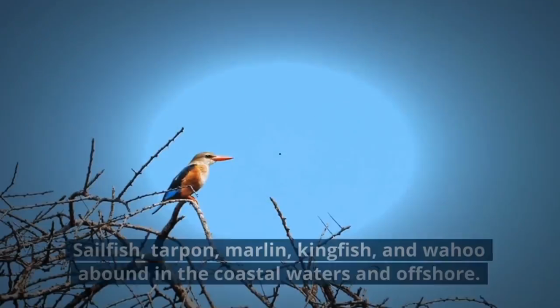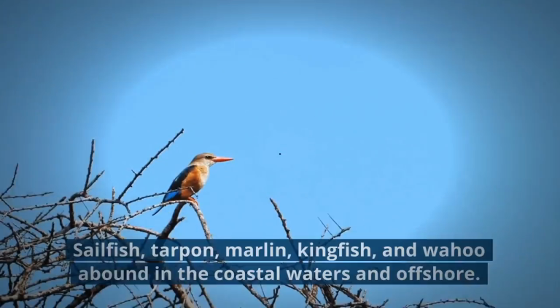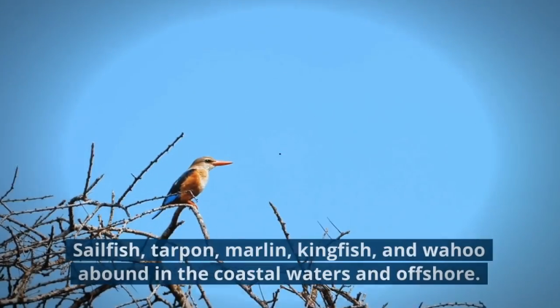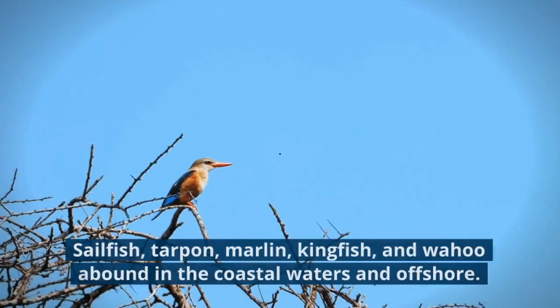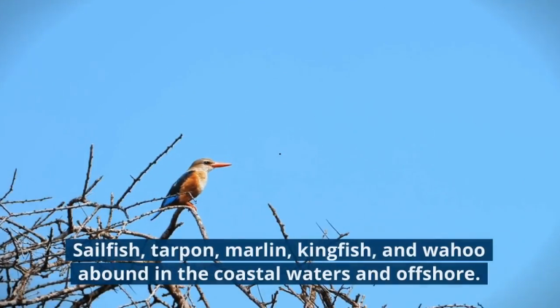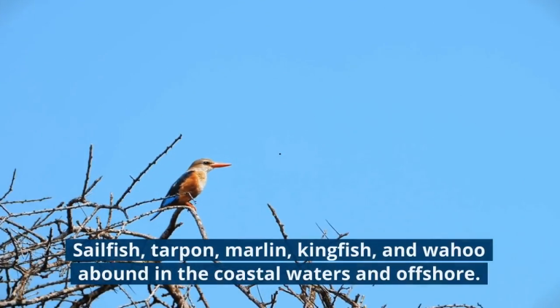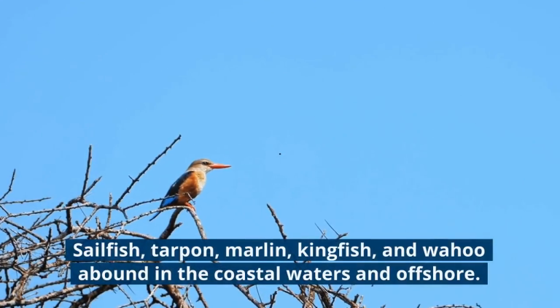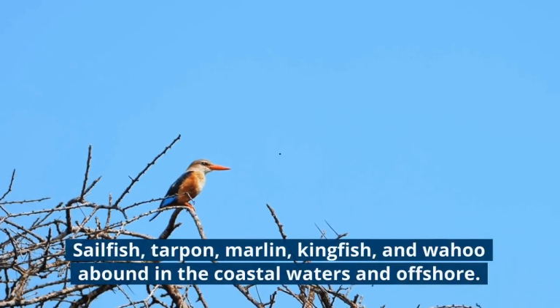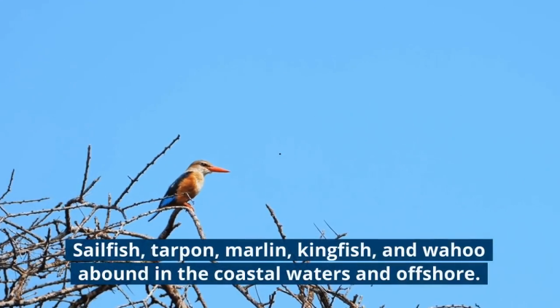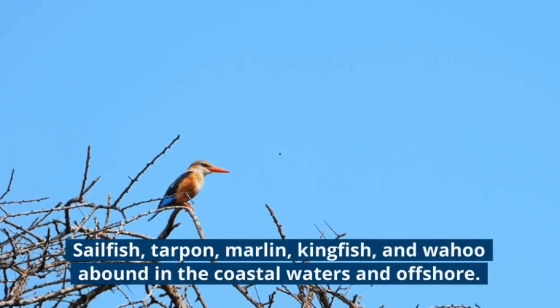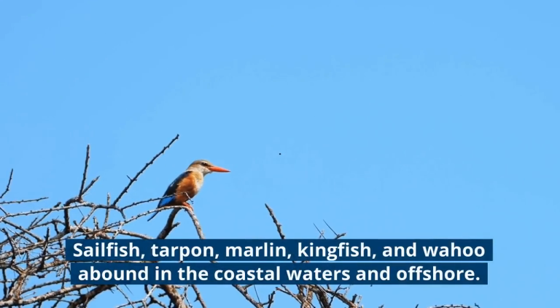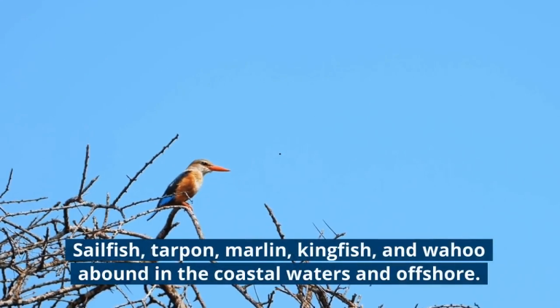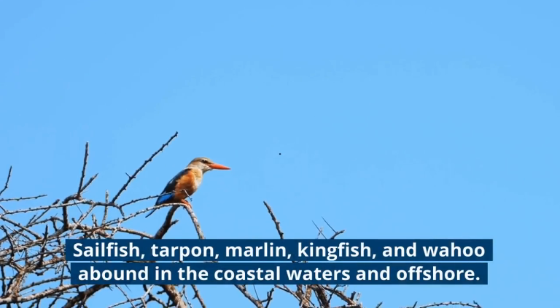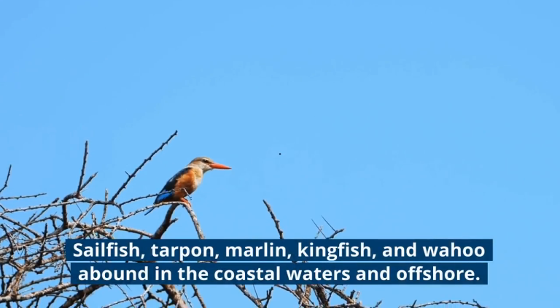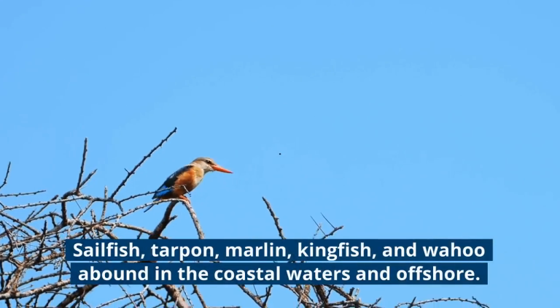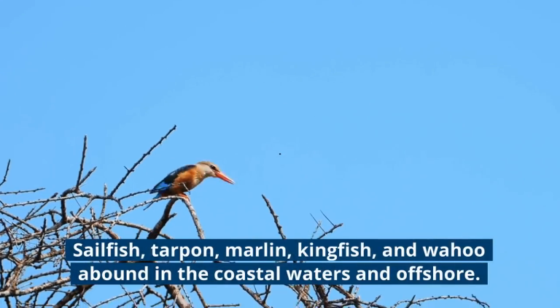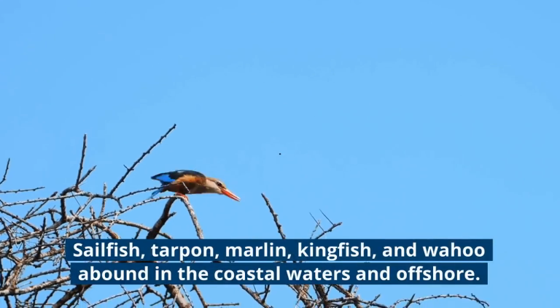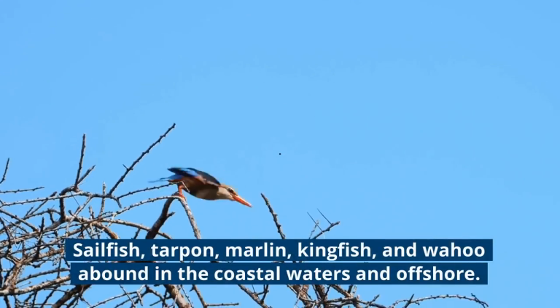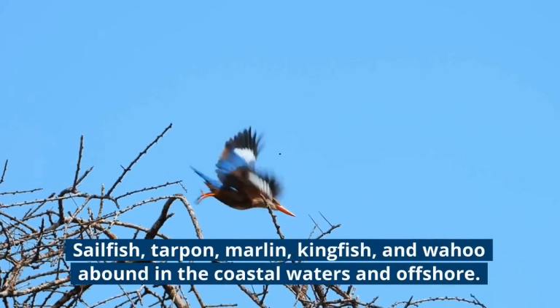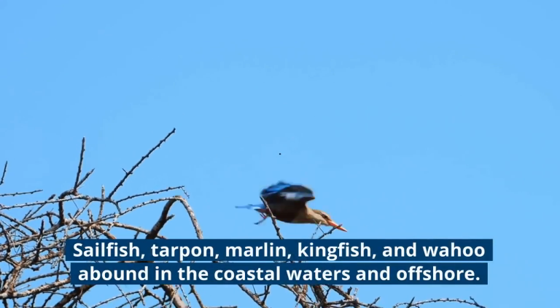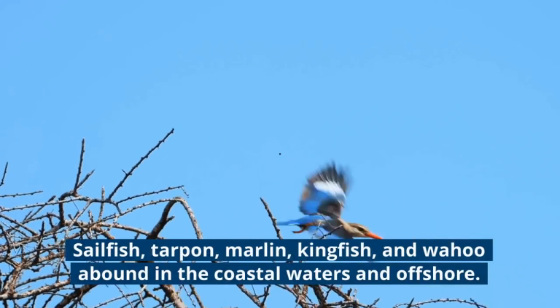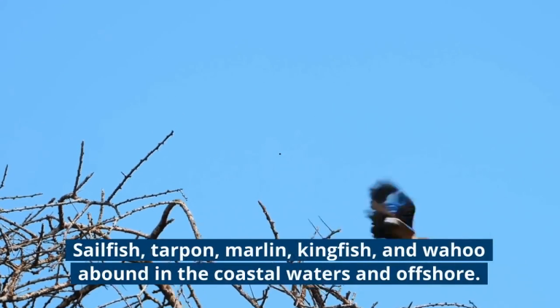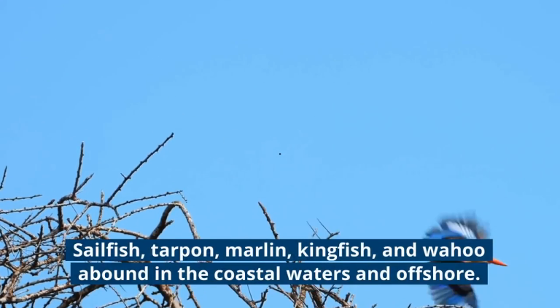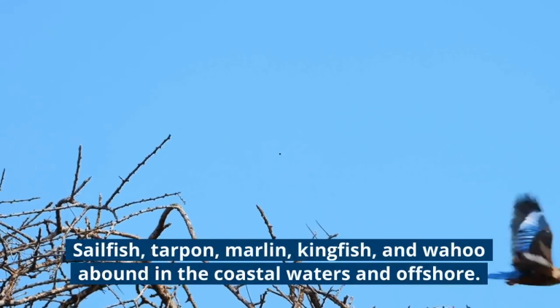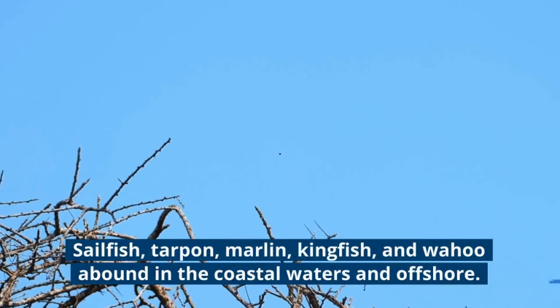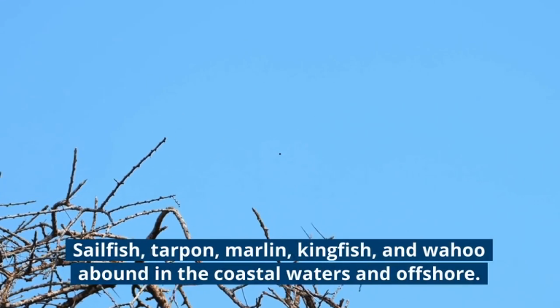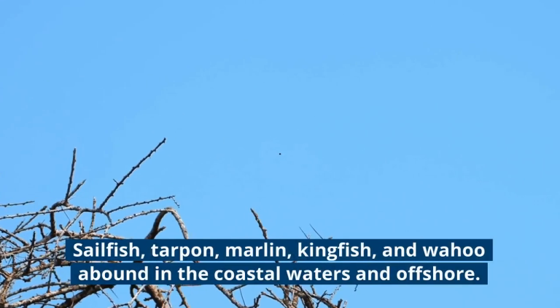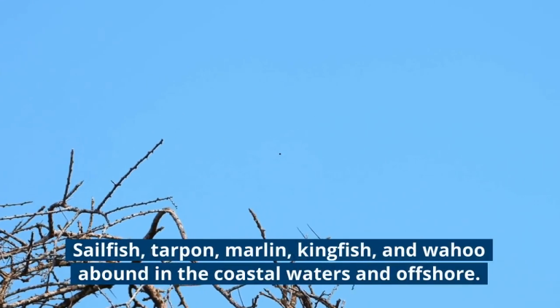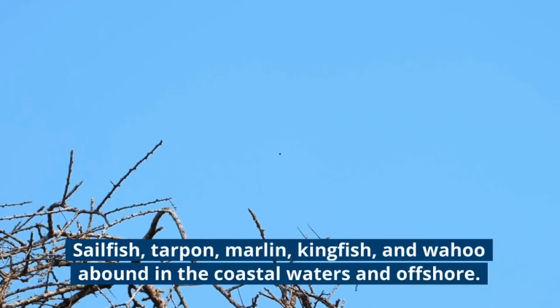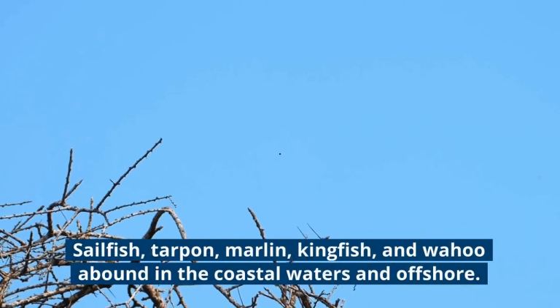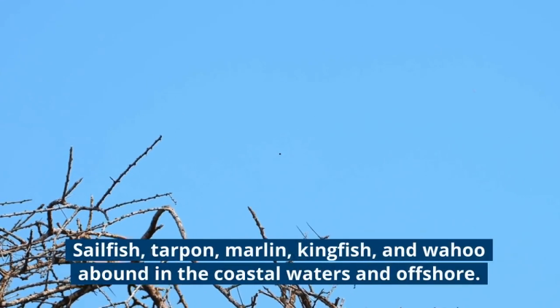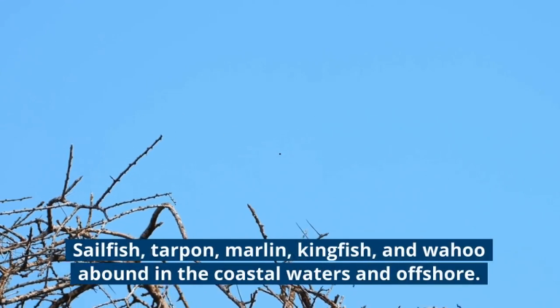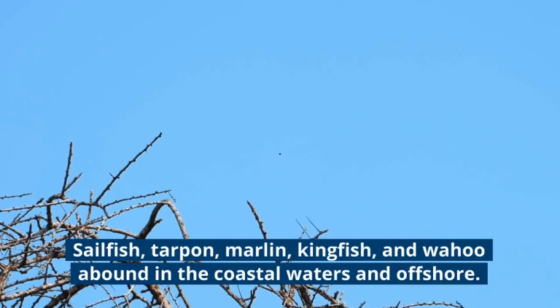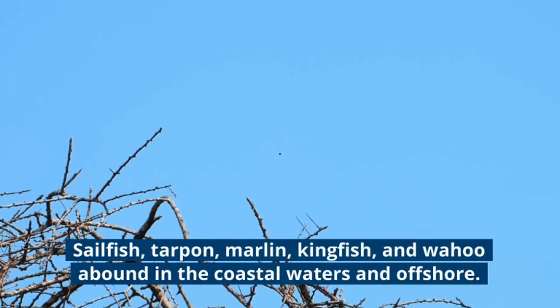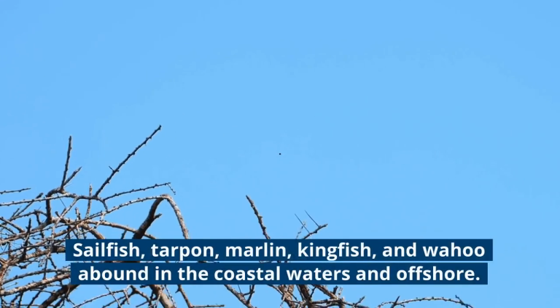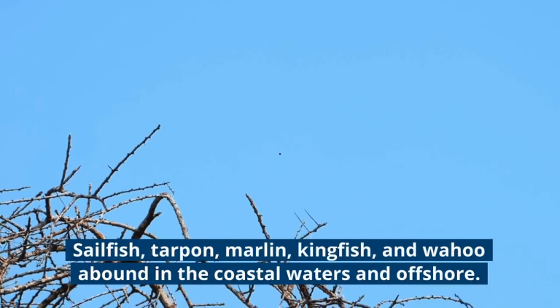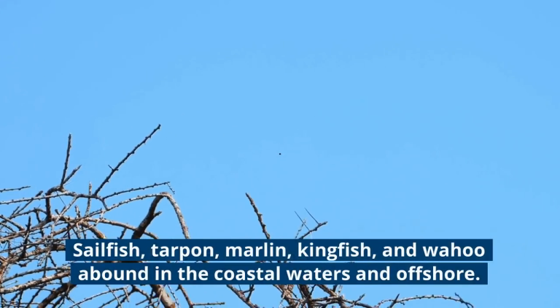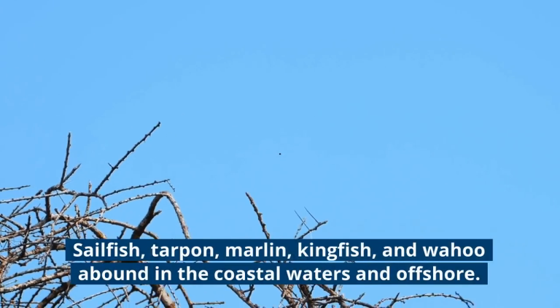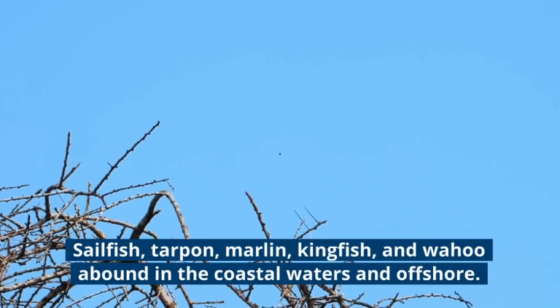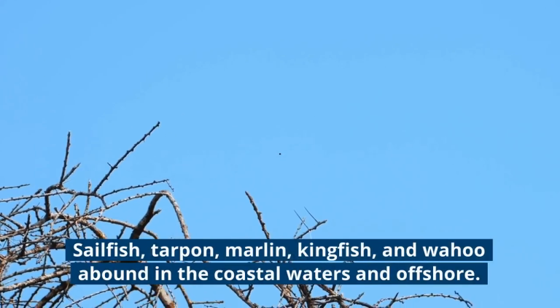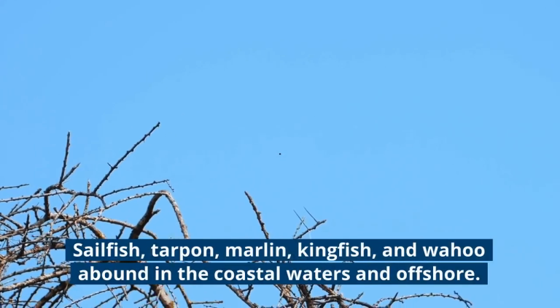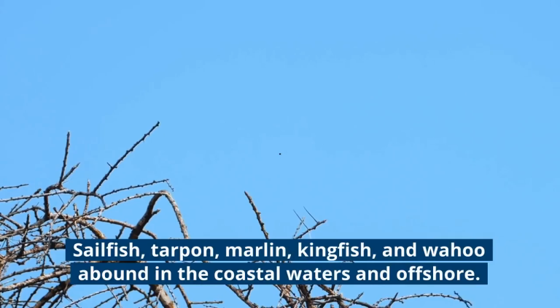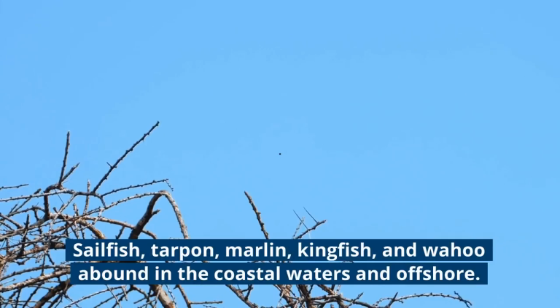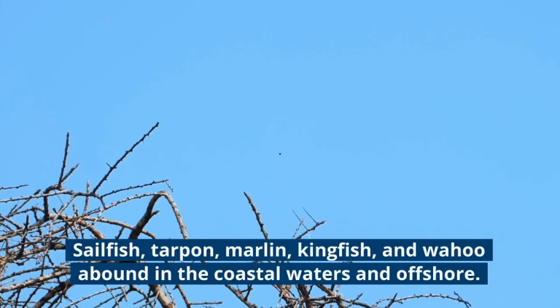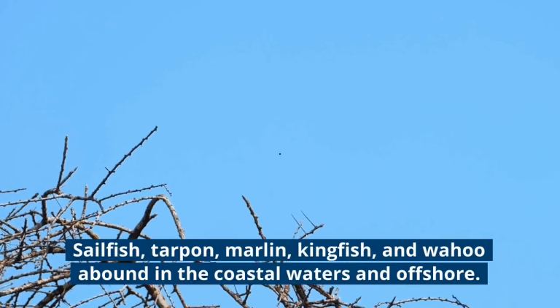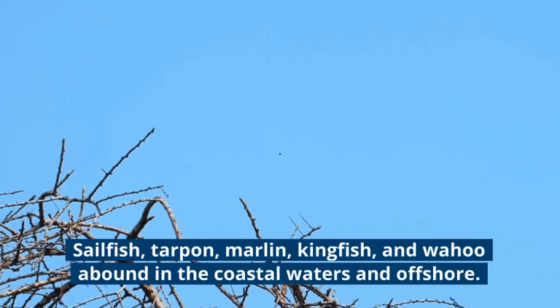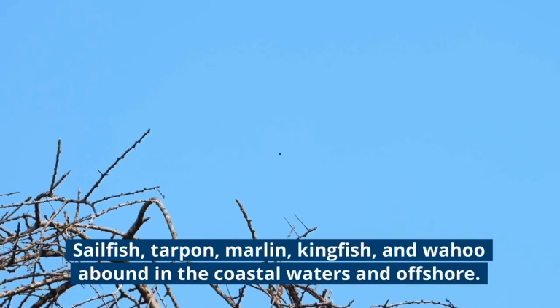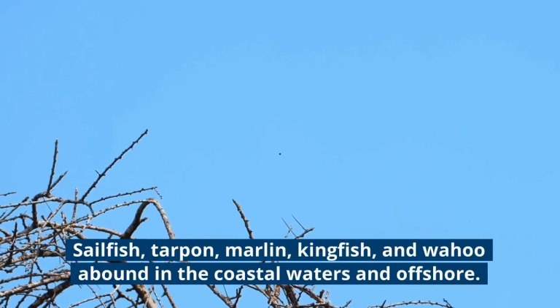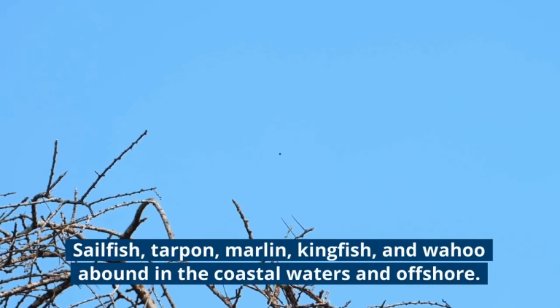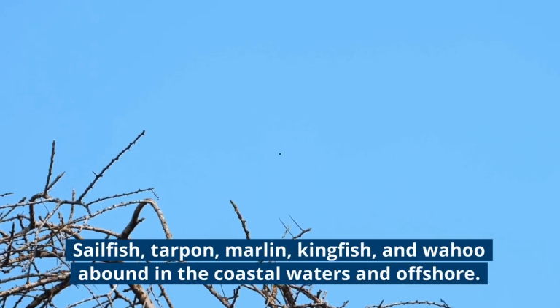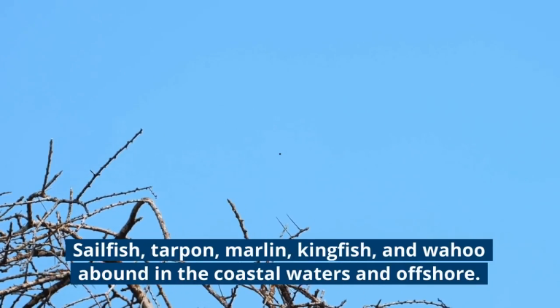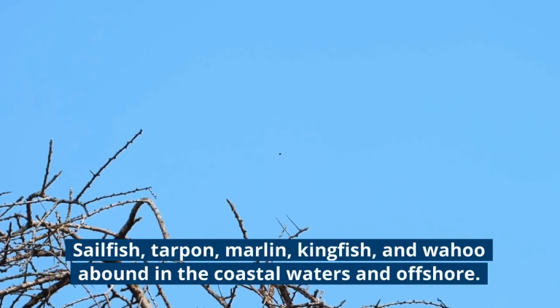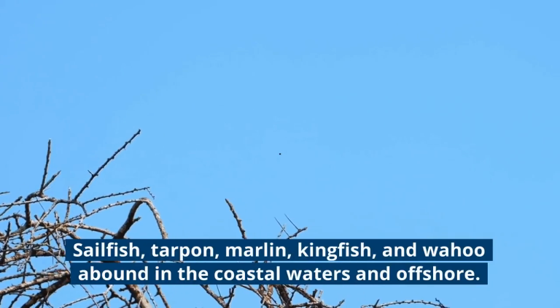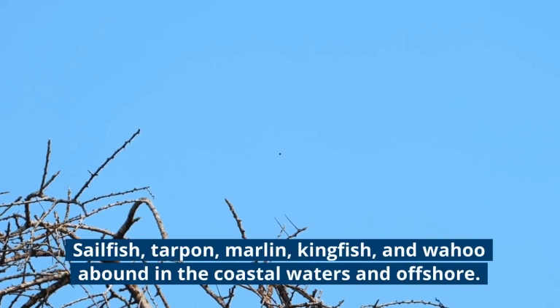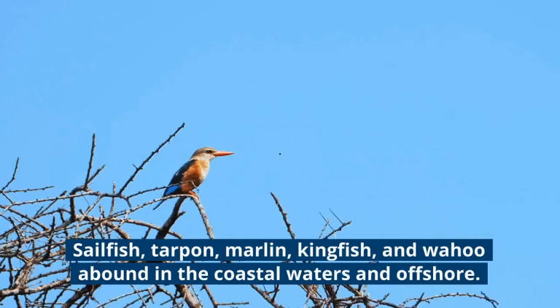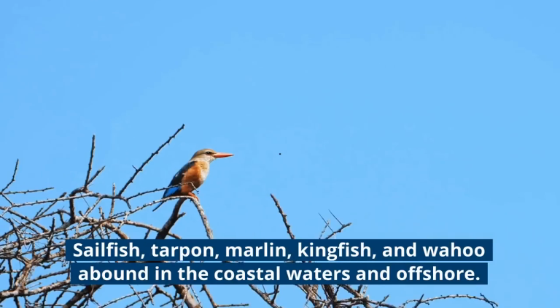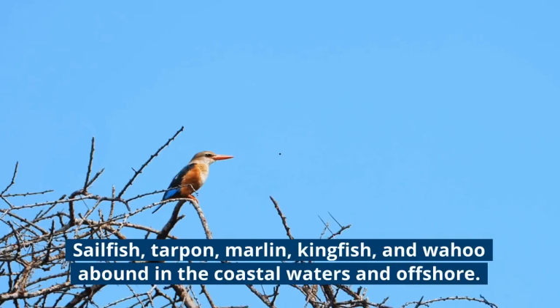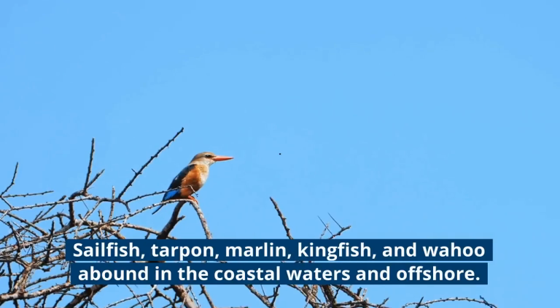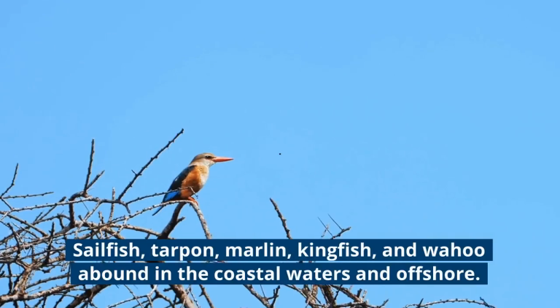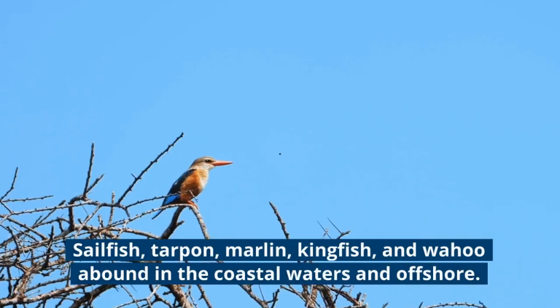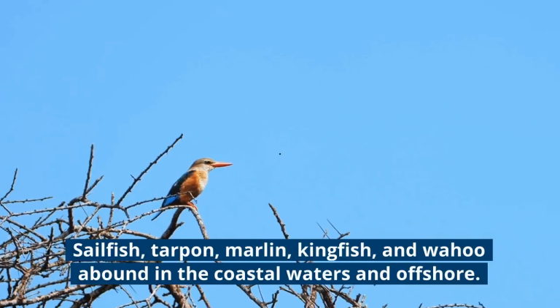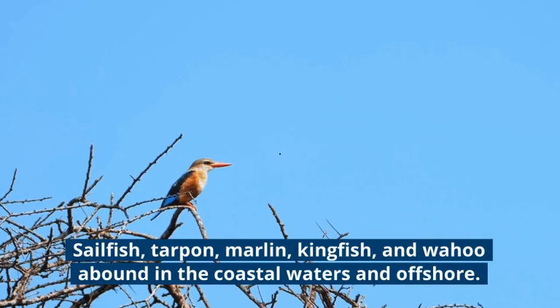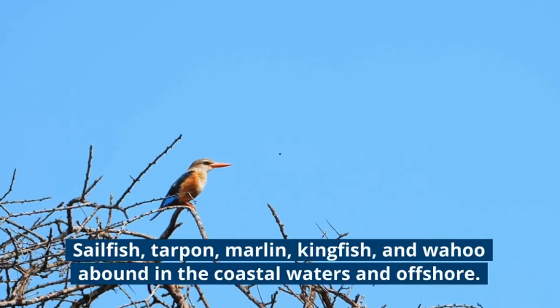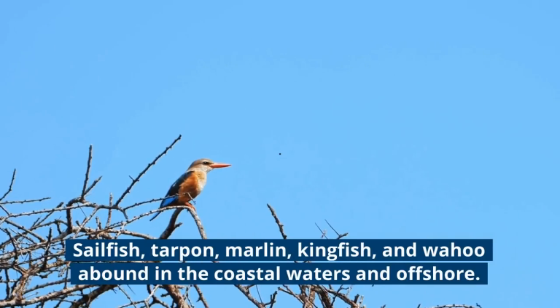Sailfish, tarpon, marlin, kingfish, and wahoo abound in the coastal waters and offshore.